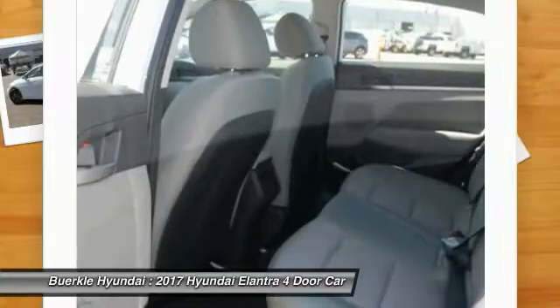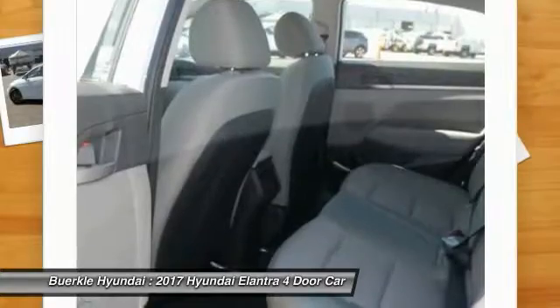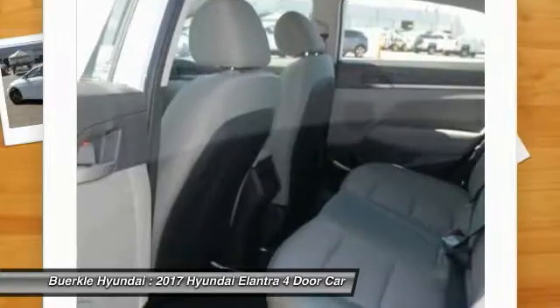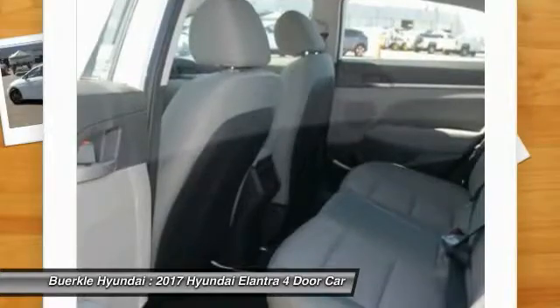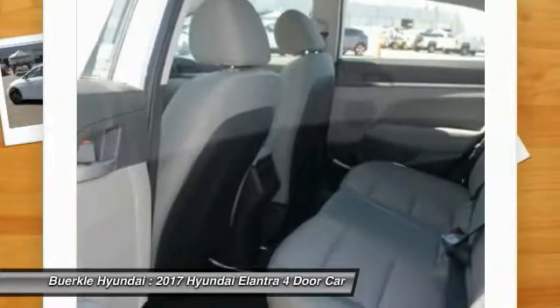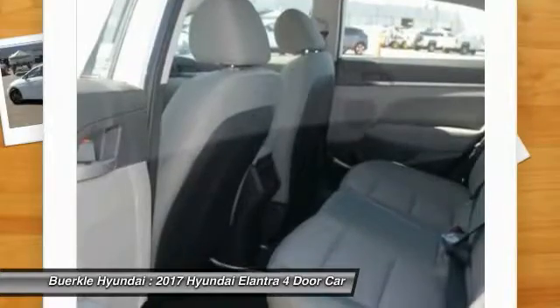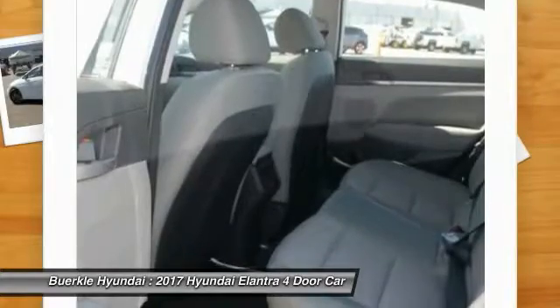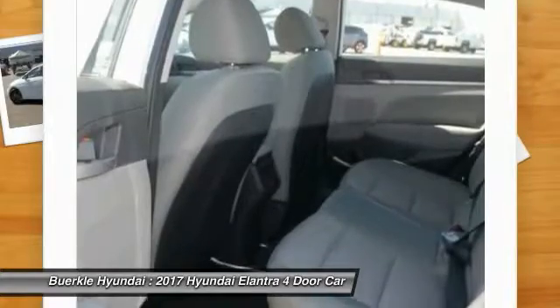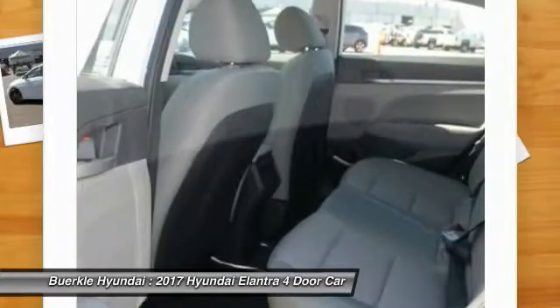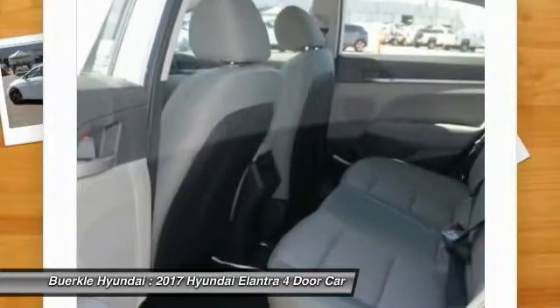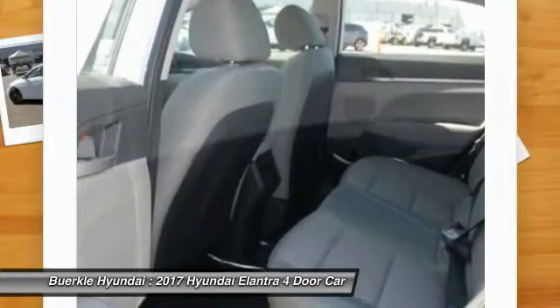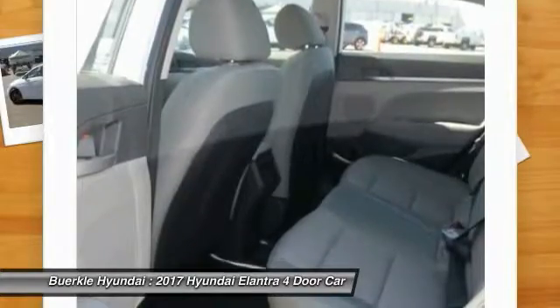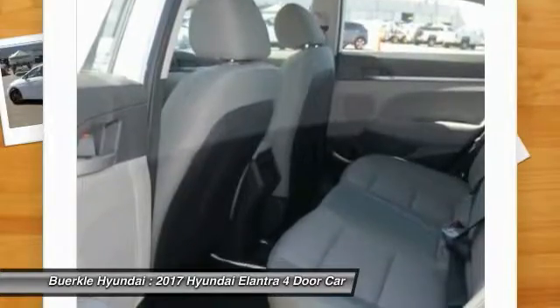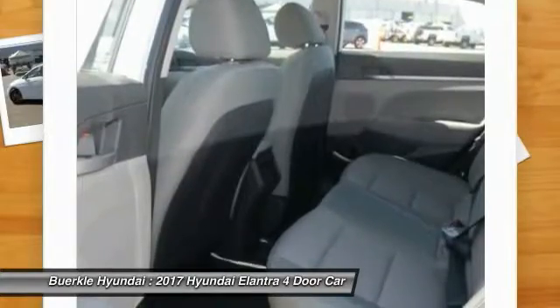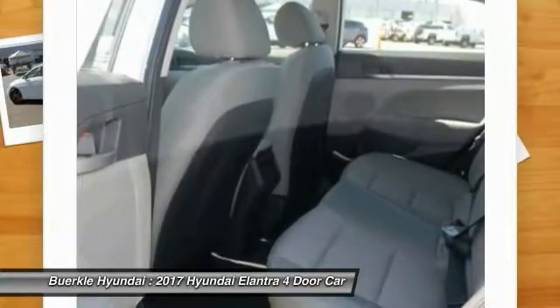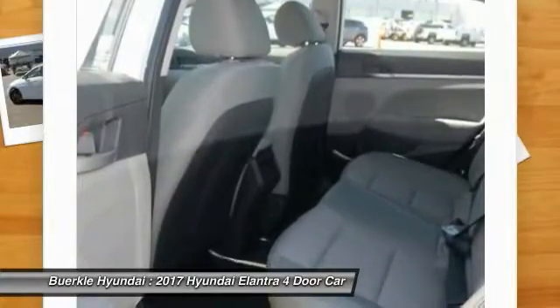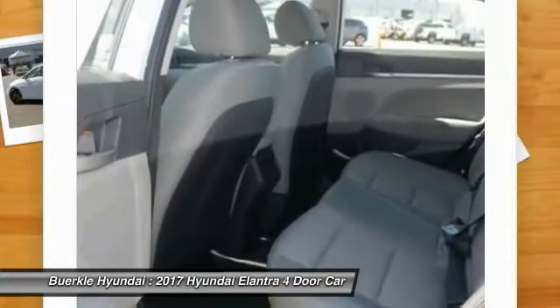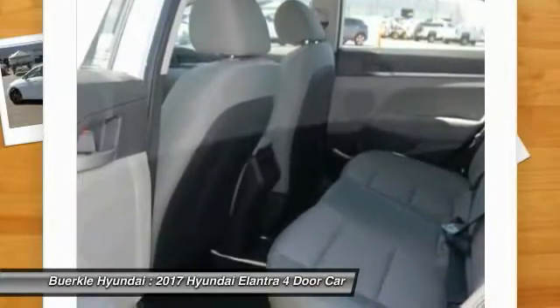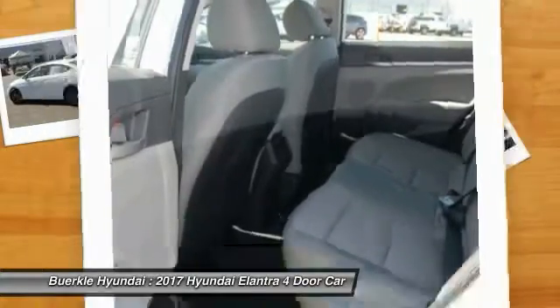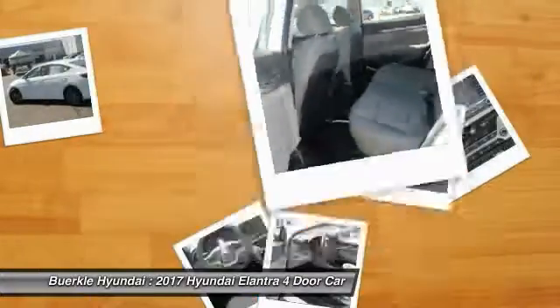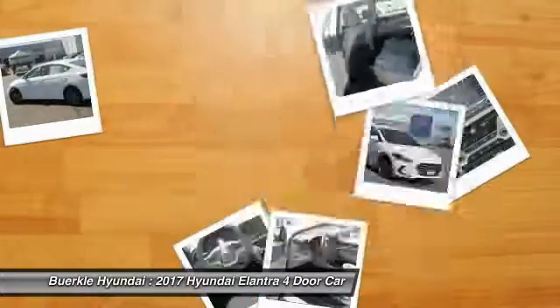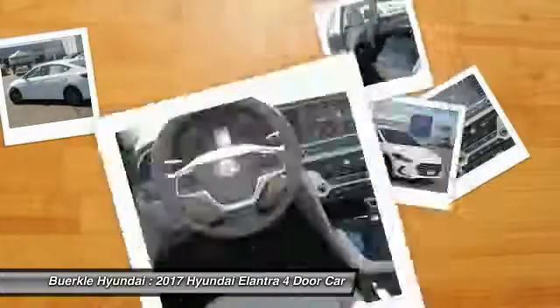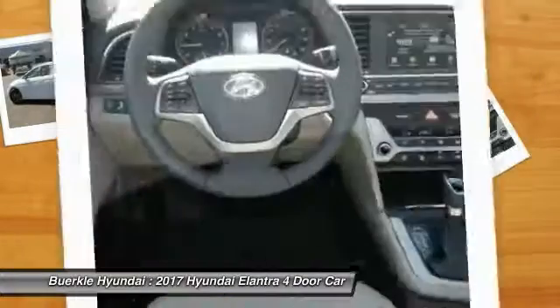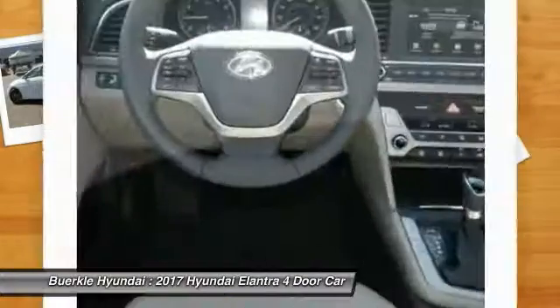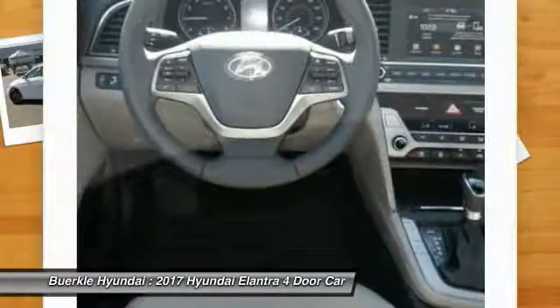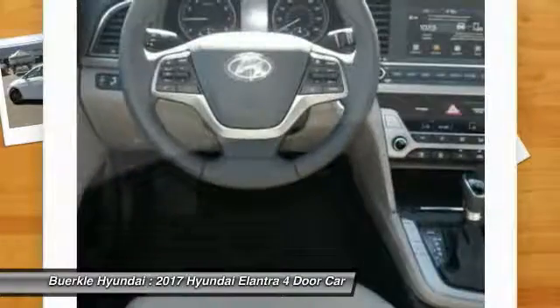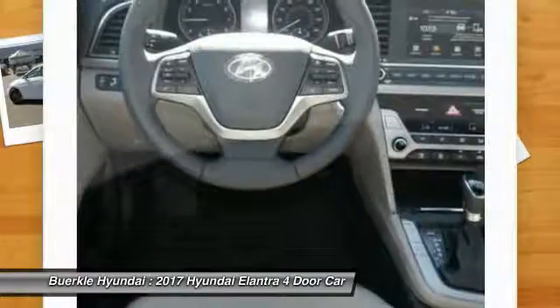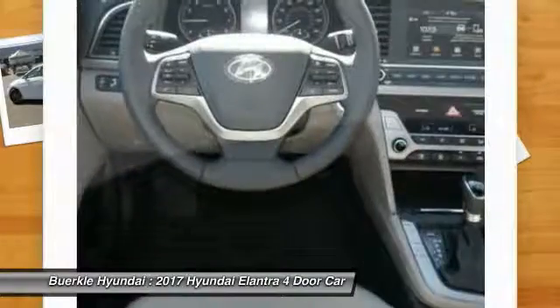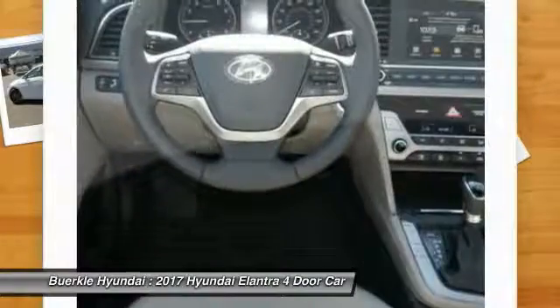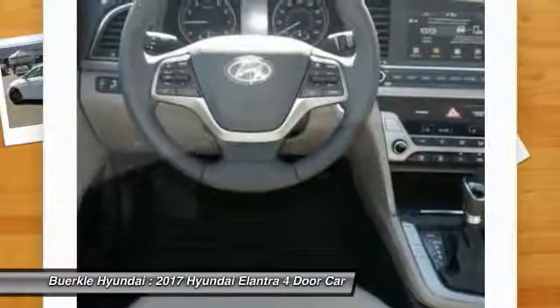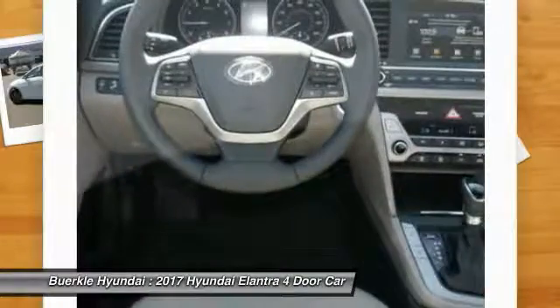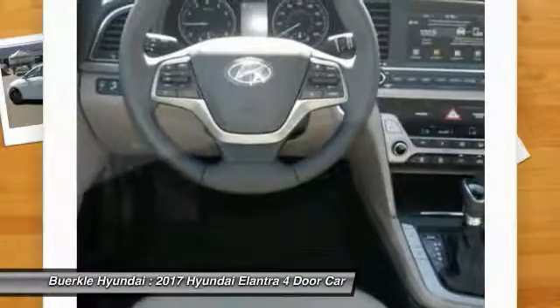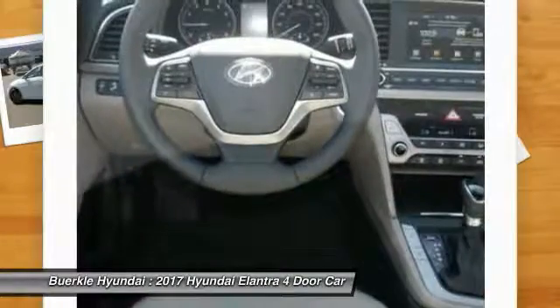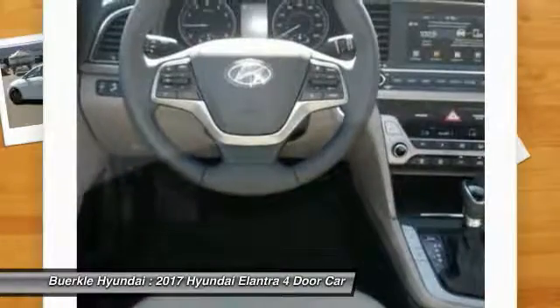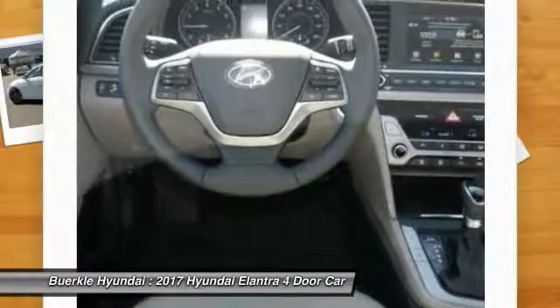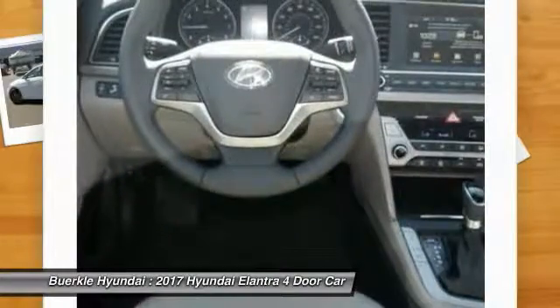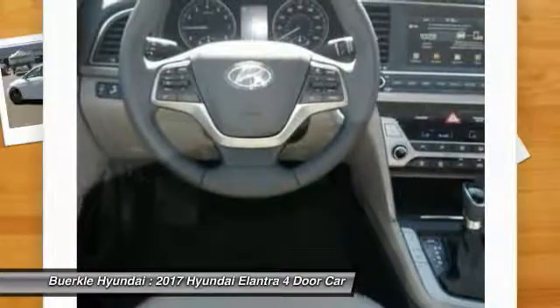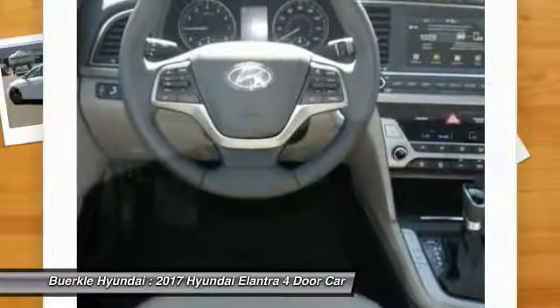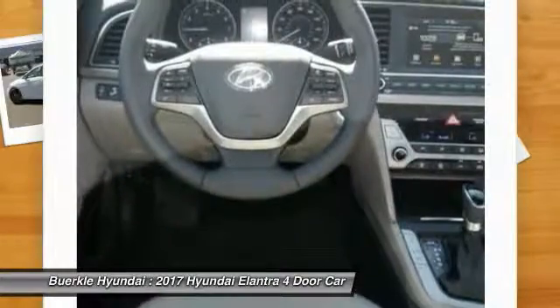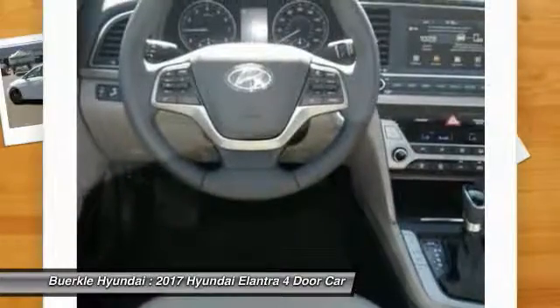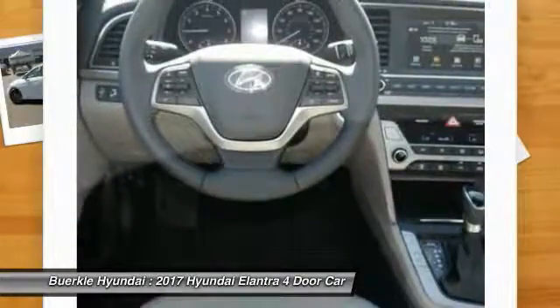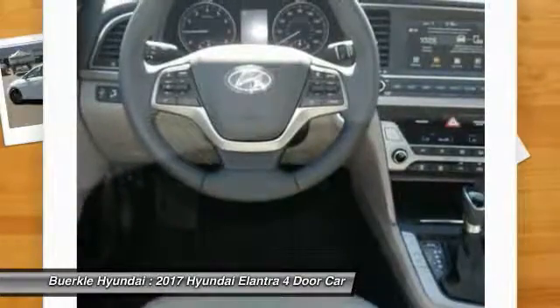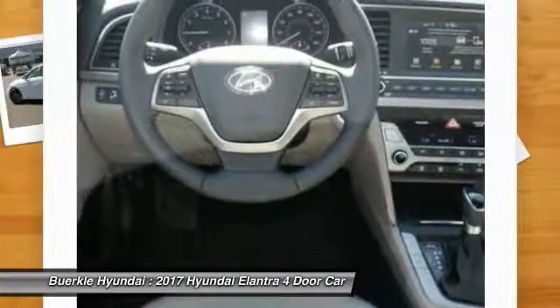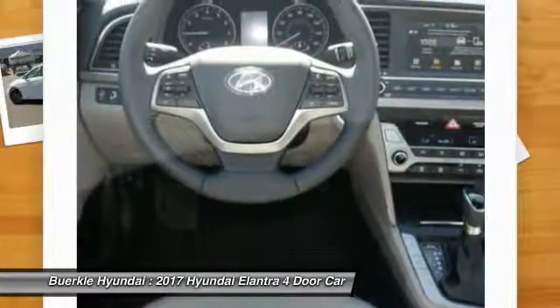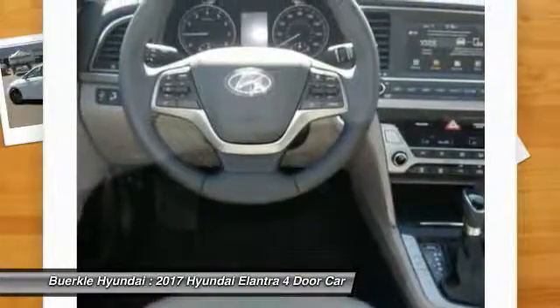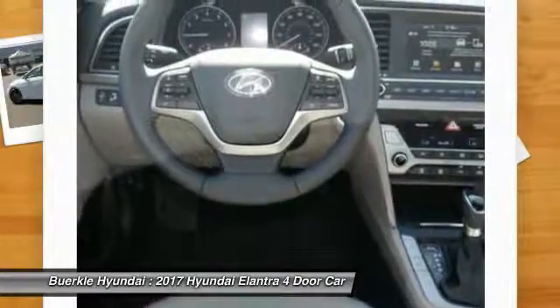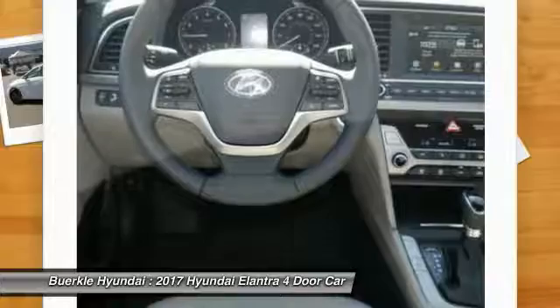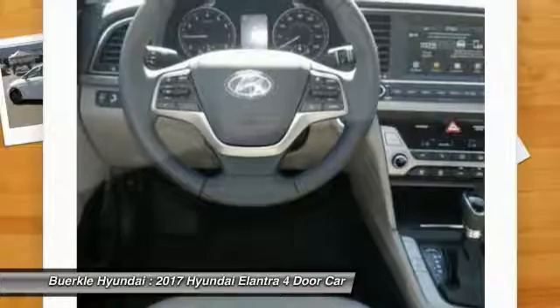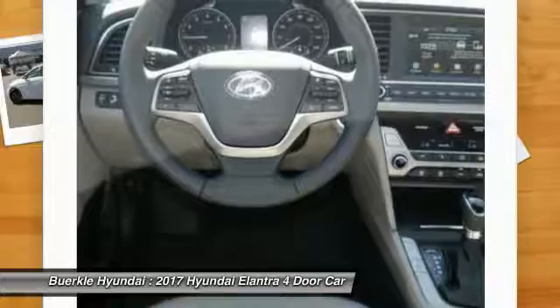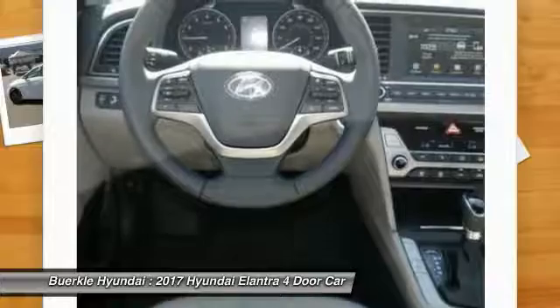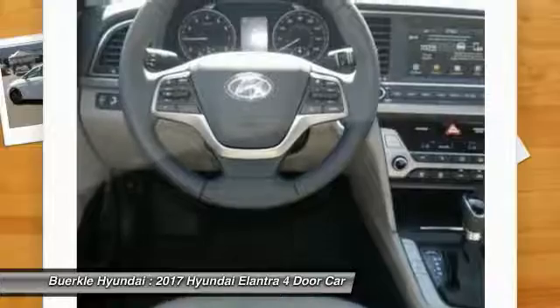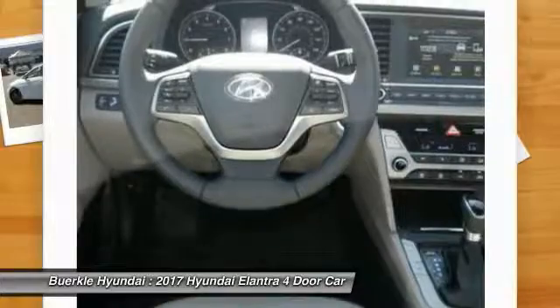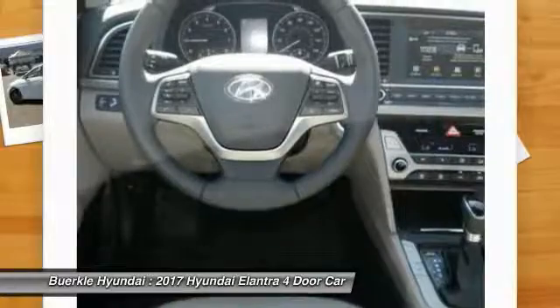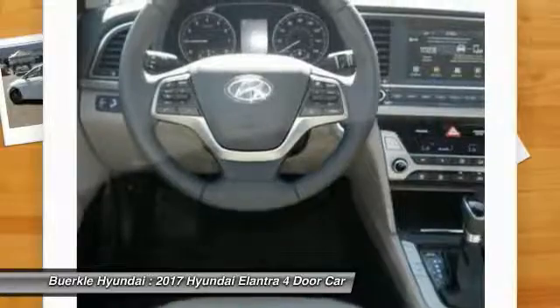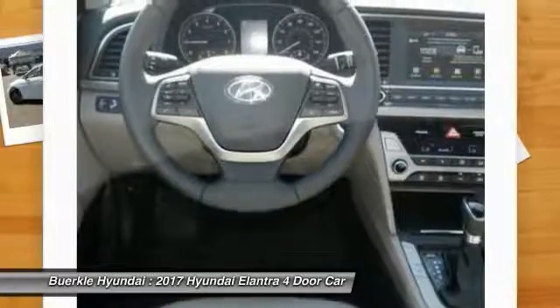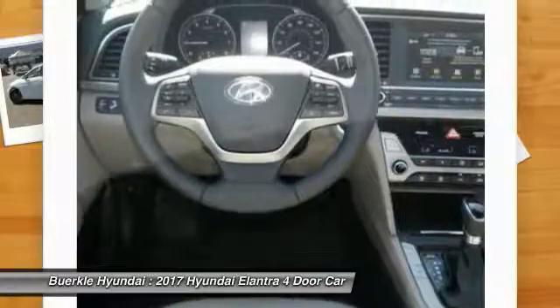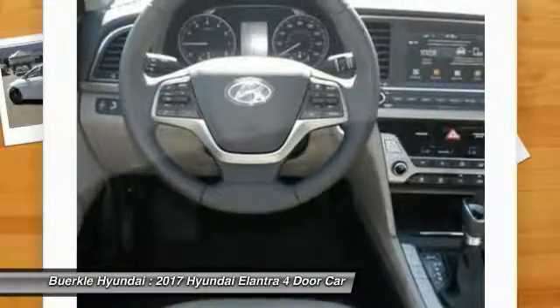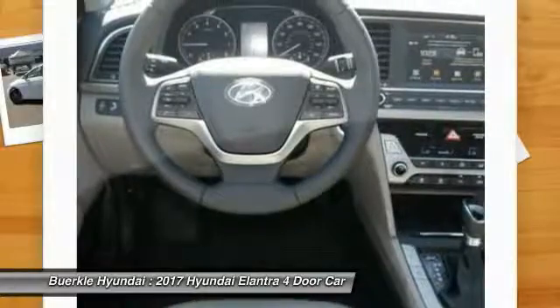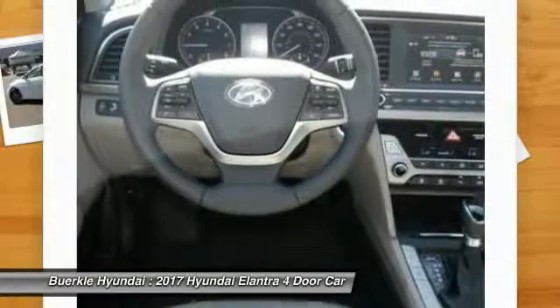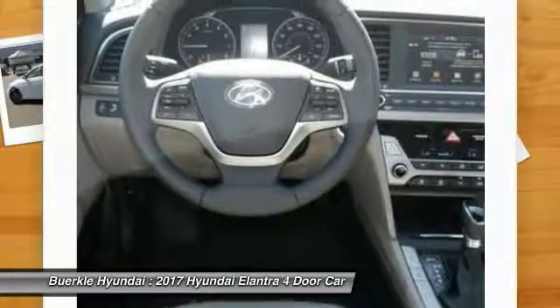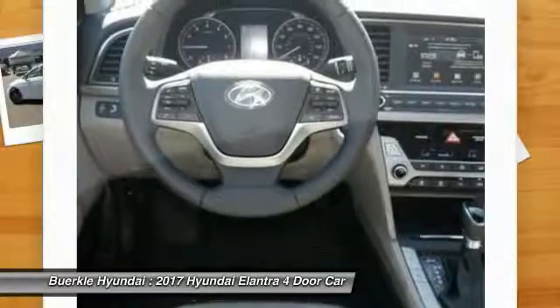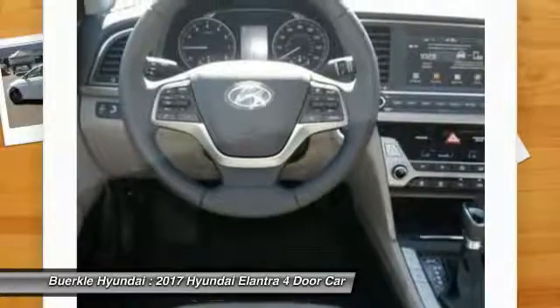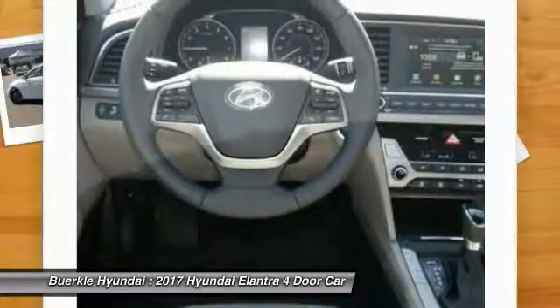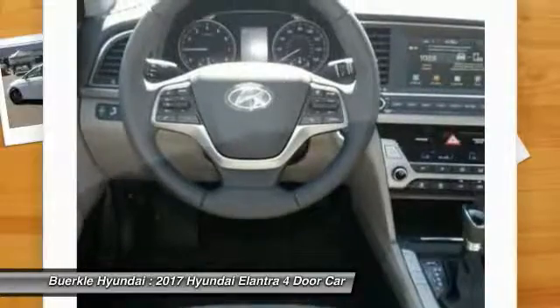FWD, AM-FM Stereo Radio, Bucket Seats, Child Safety Locks, CD Player.